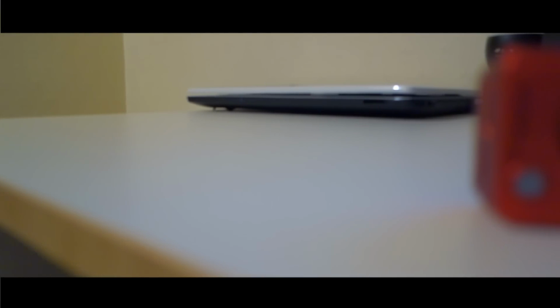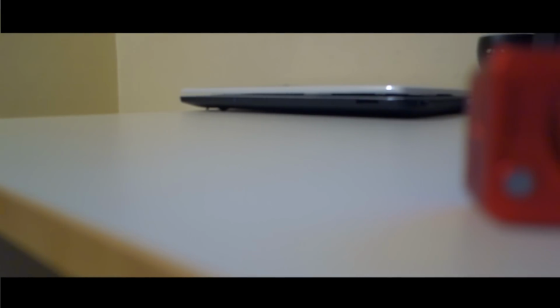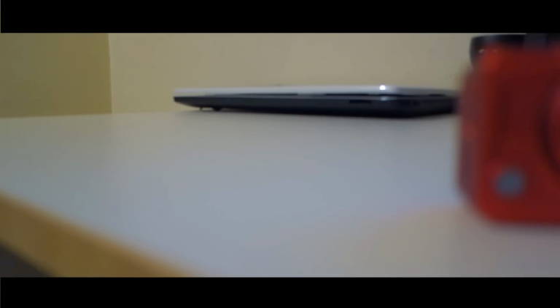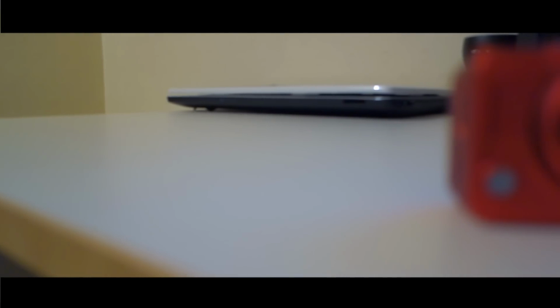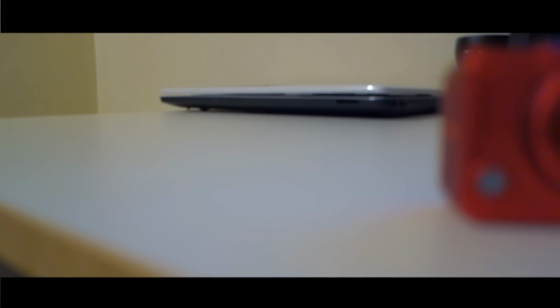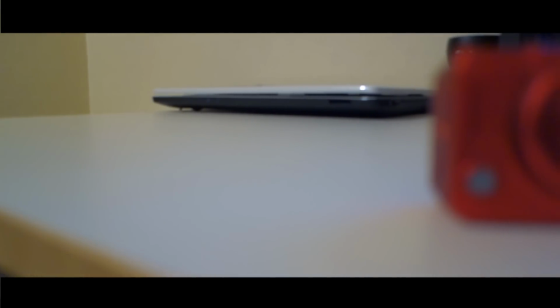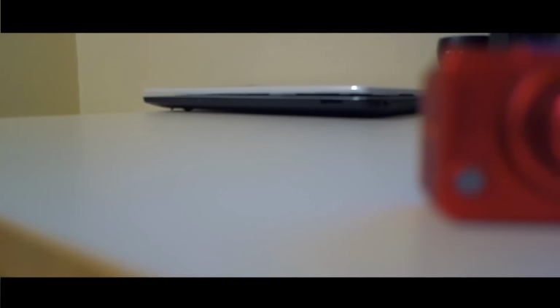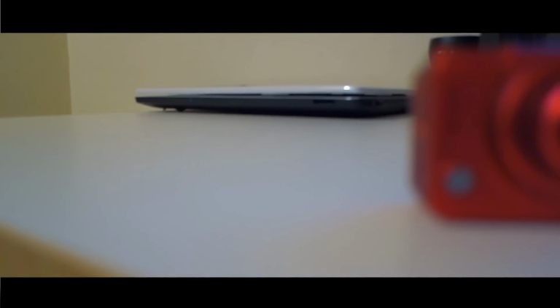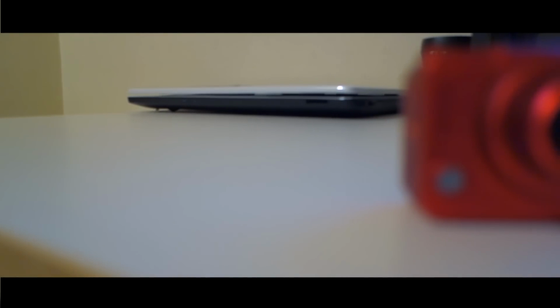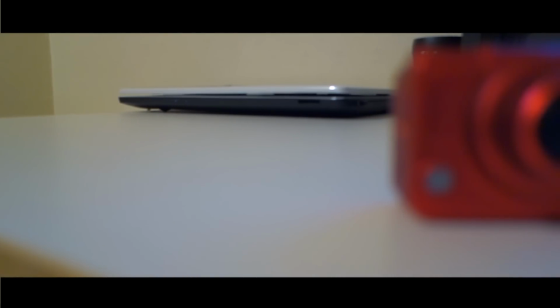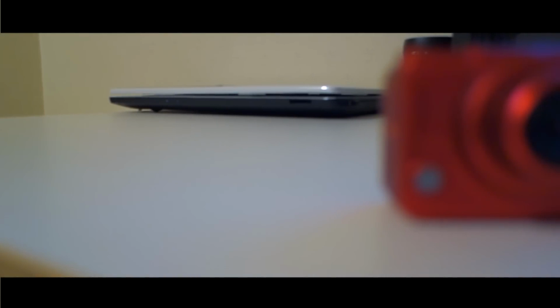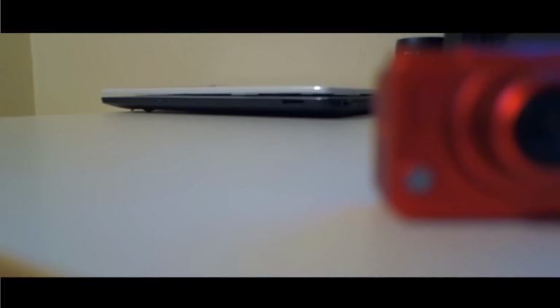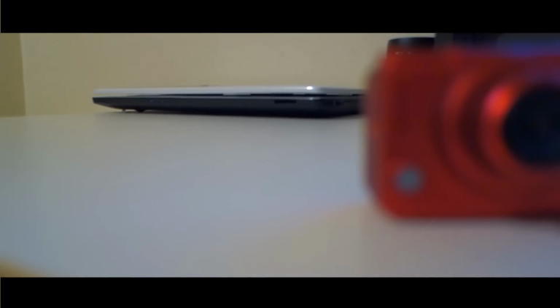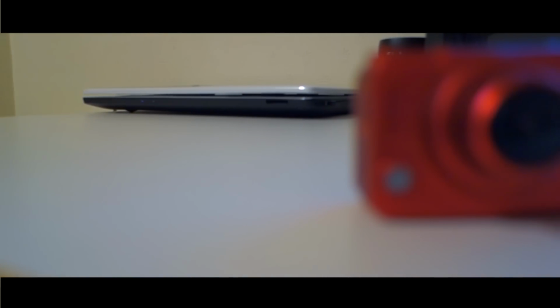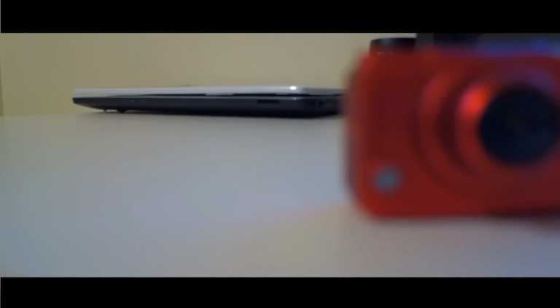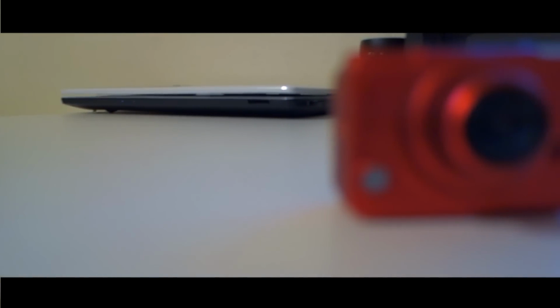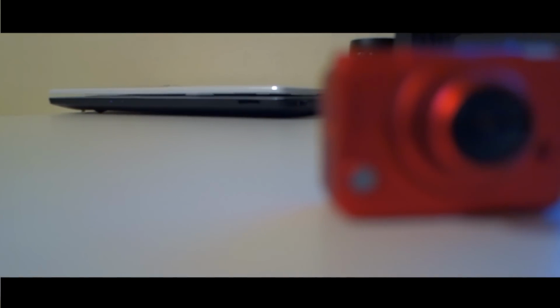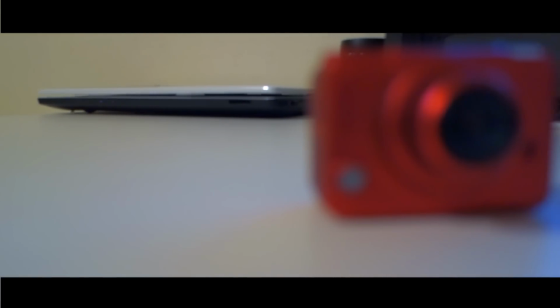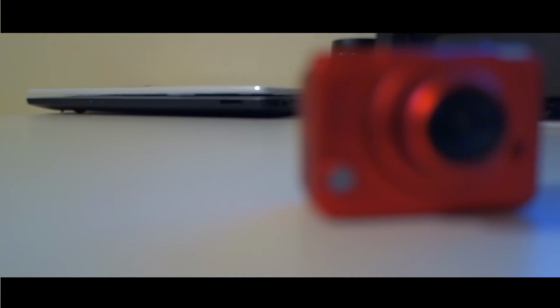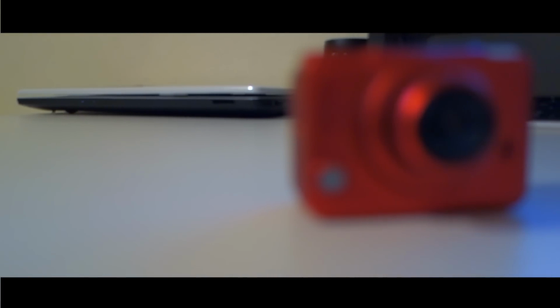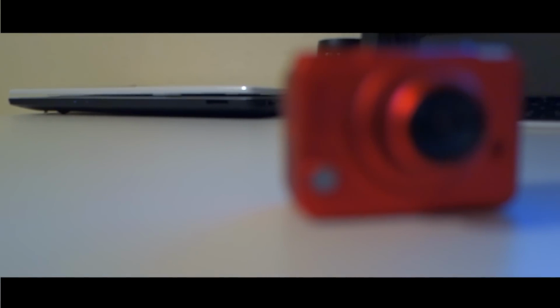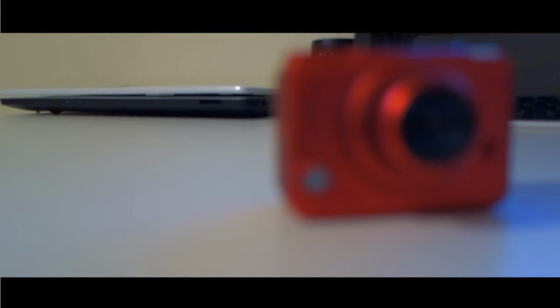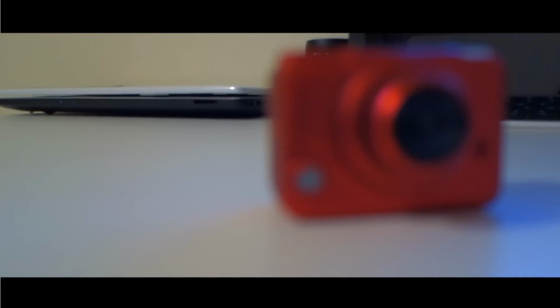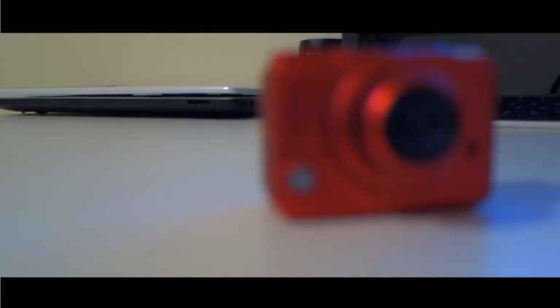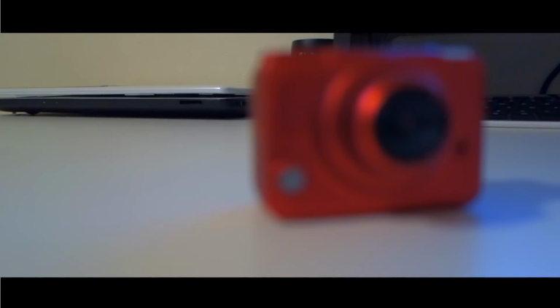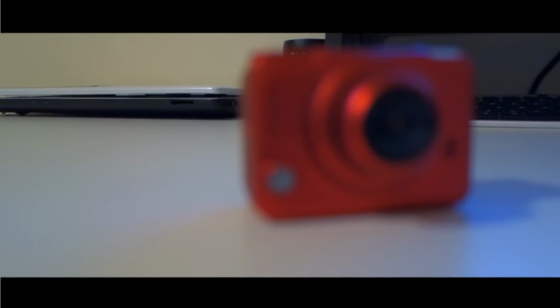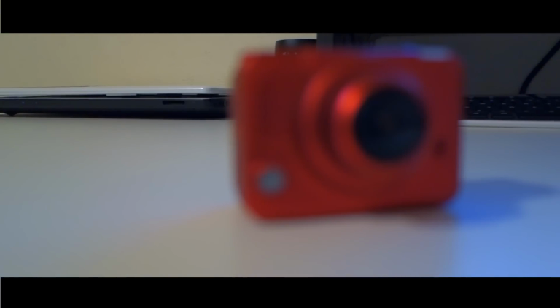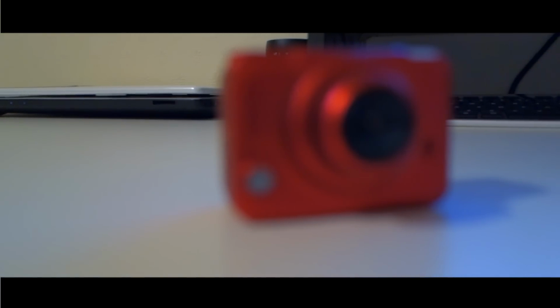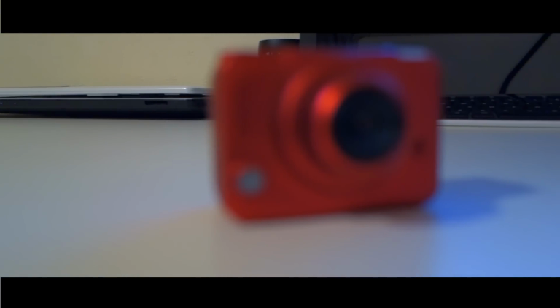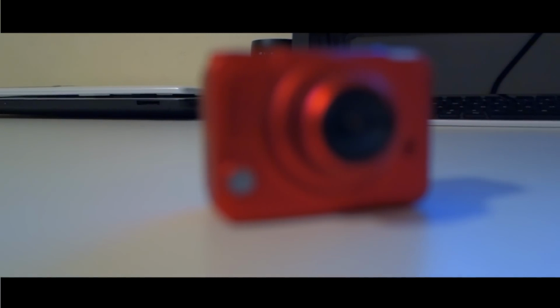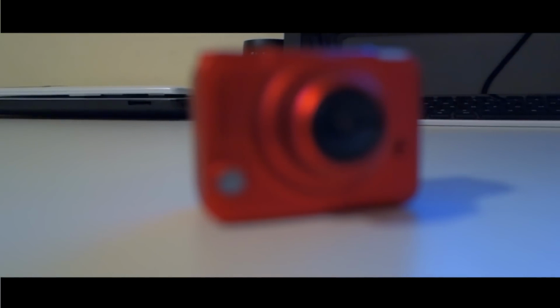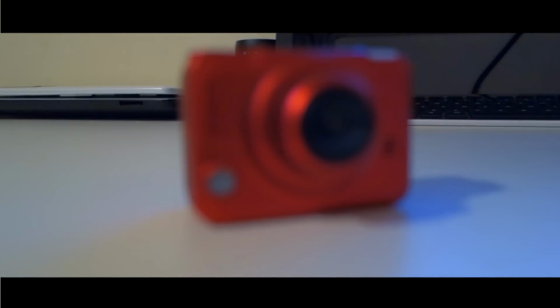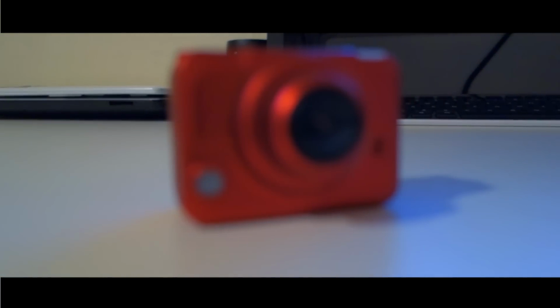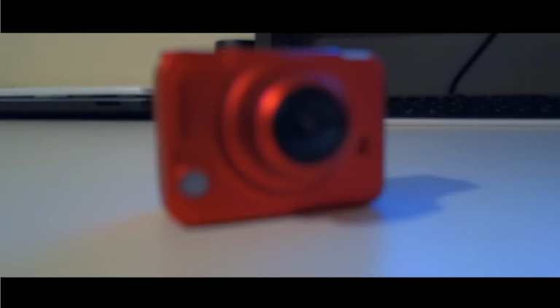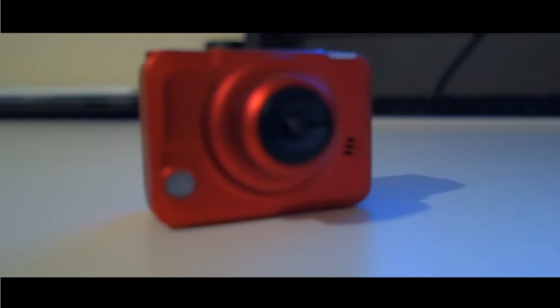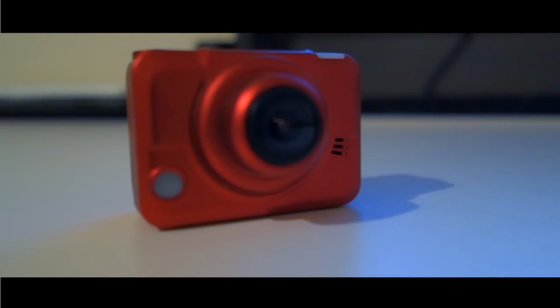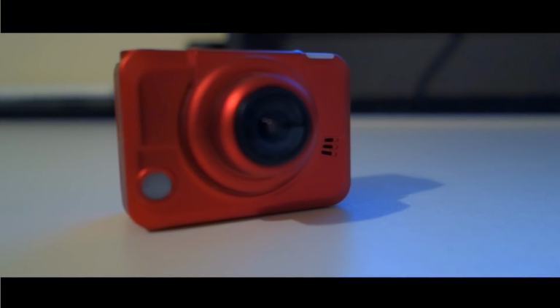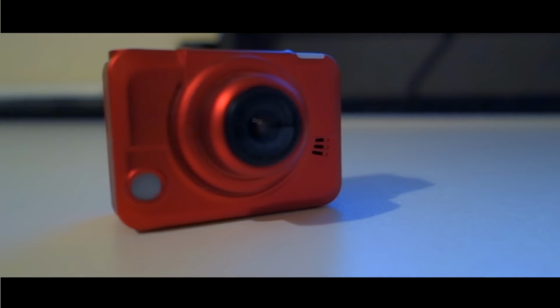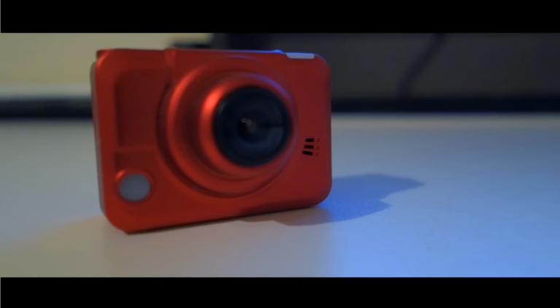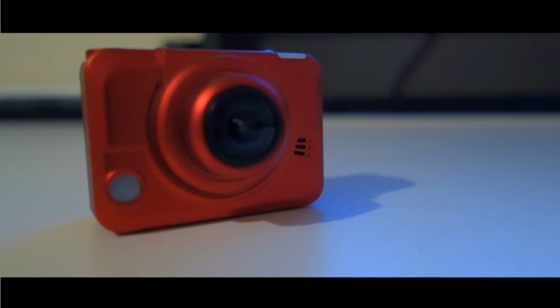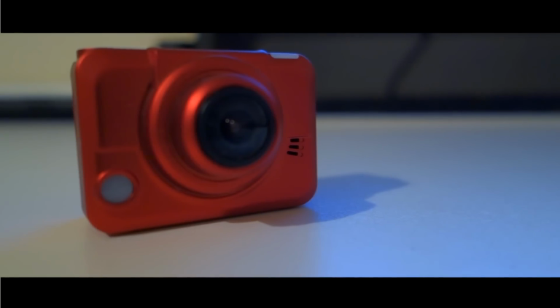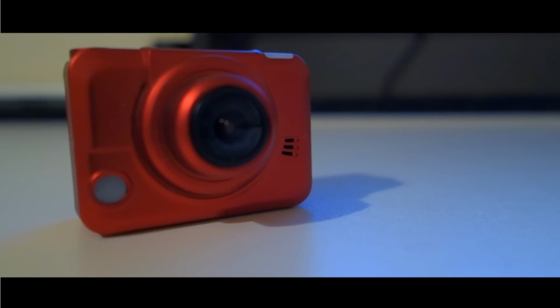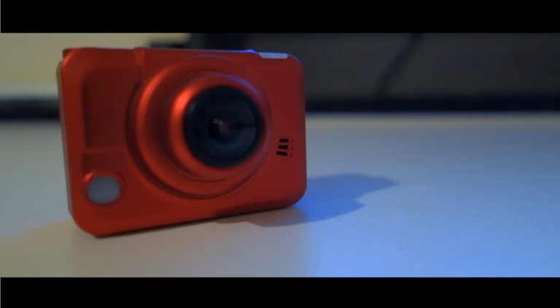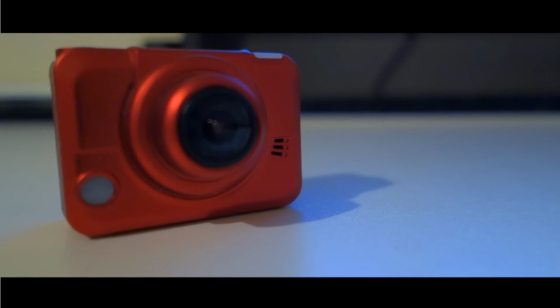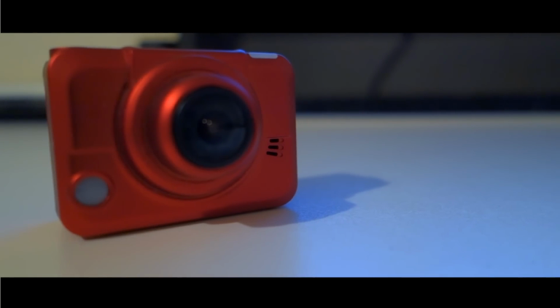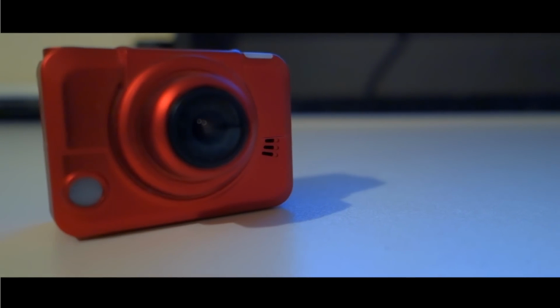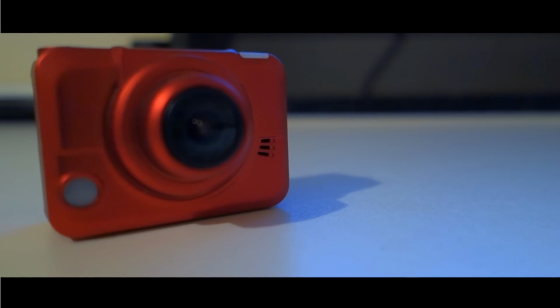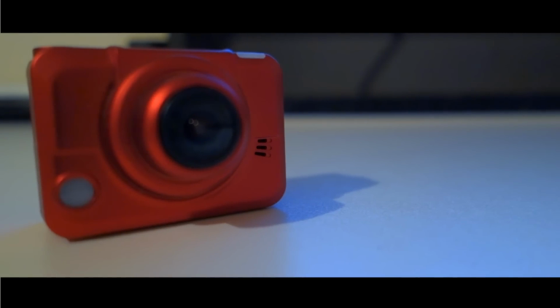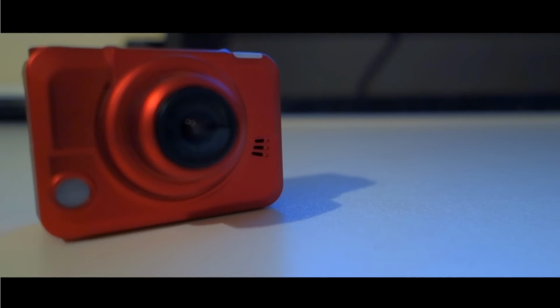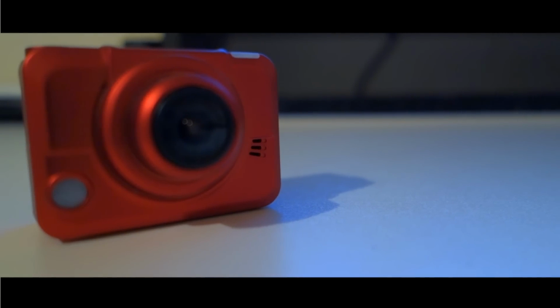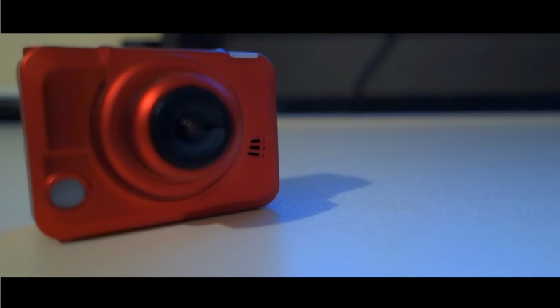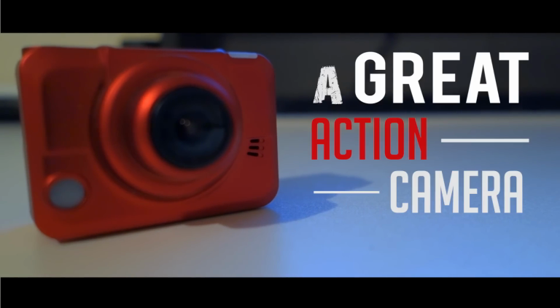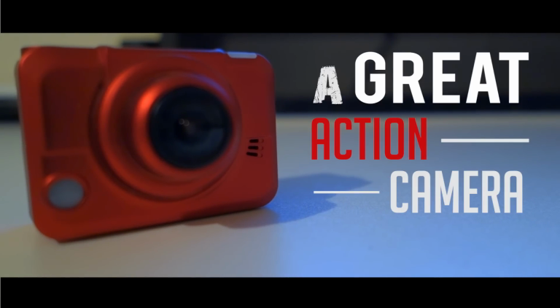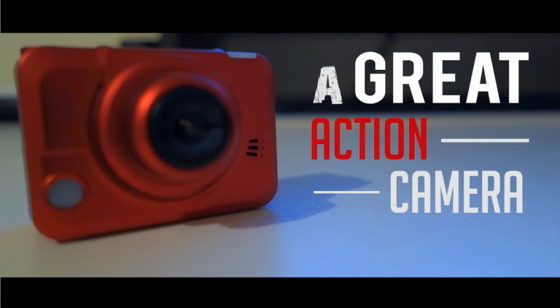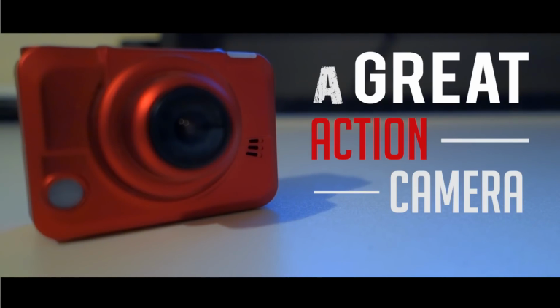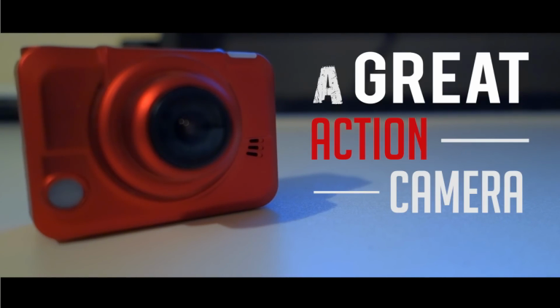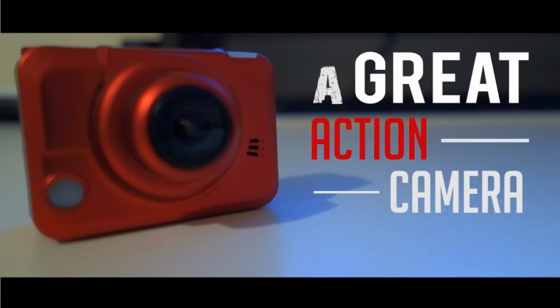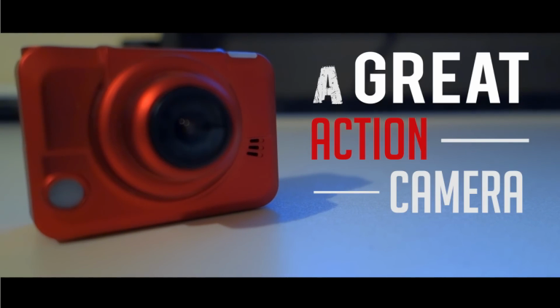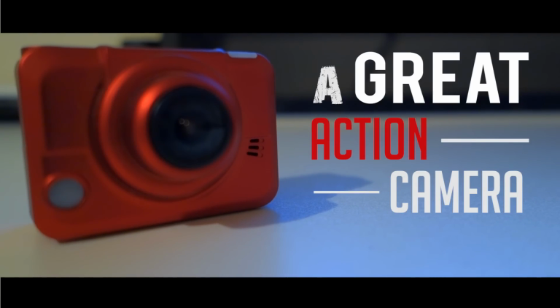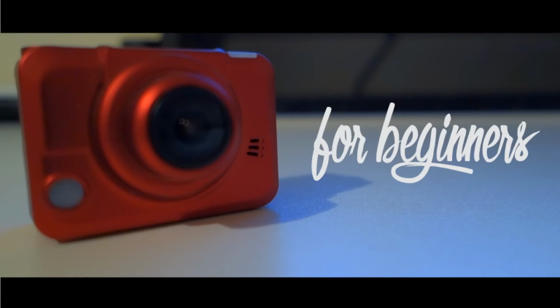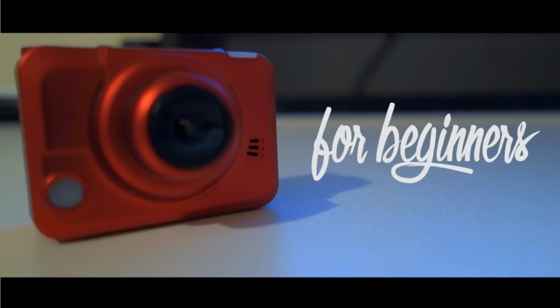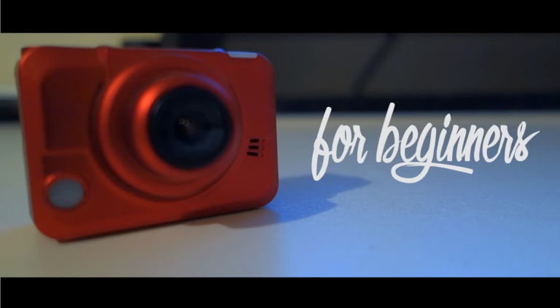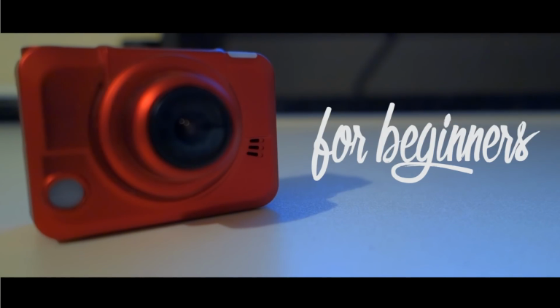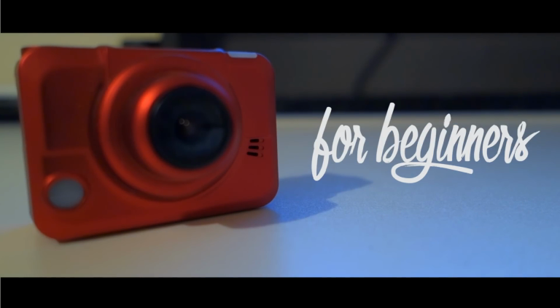Hey guys, welcome back to another video. Today I'll be taking a look at the Sportcam Extreme by Energy System — a great action camera for beginners.